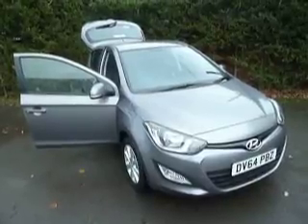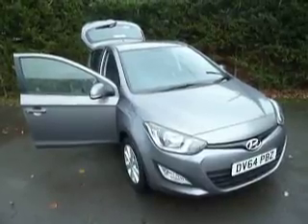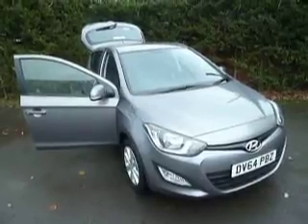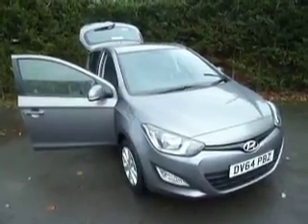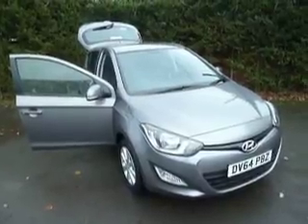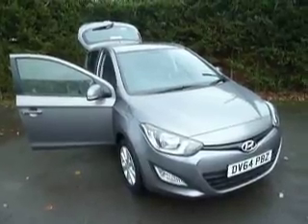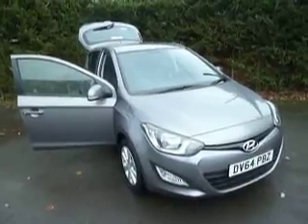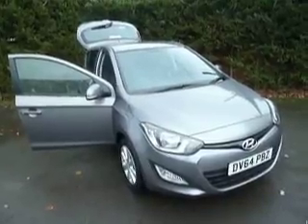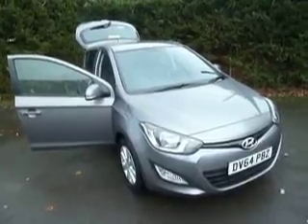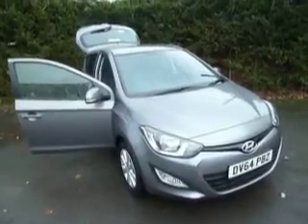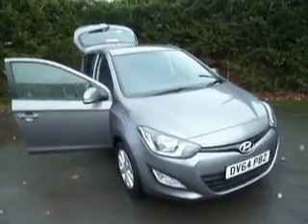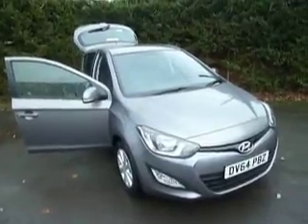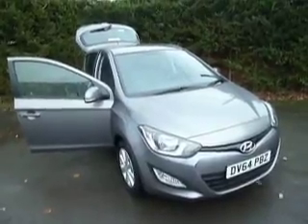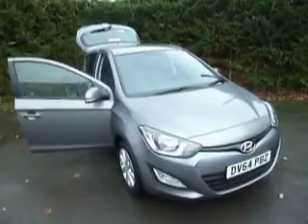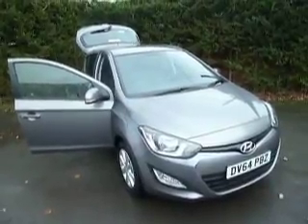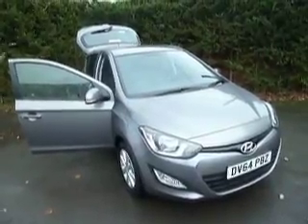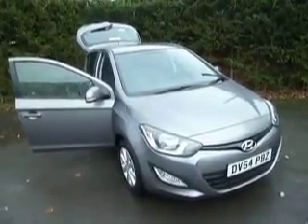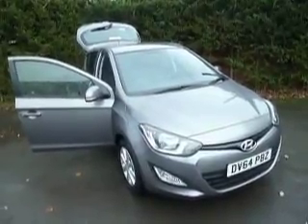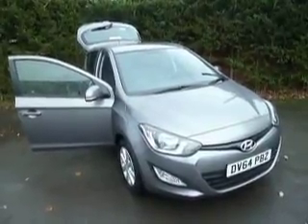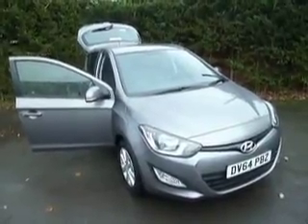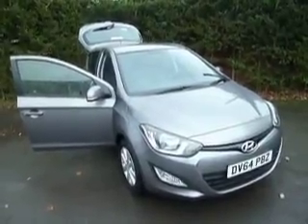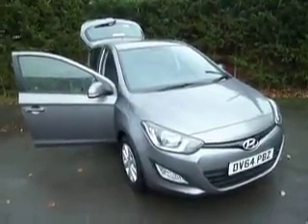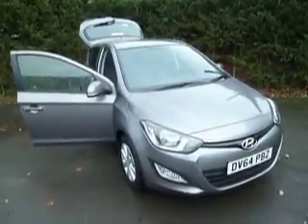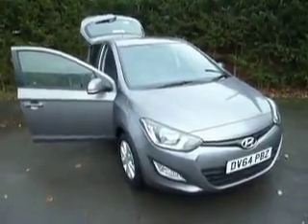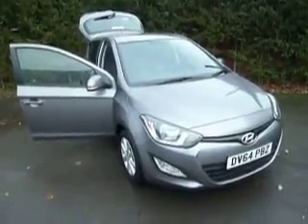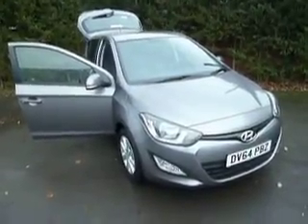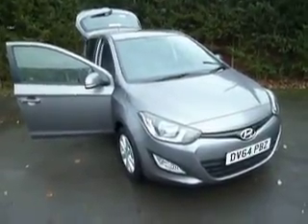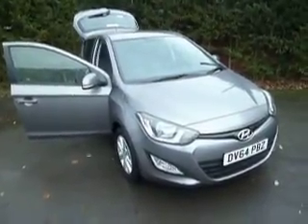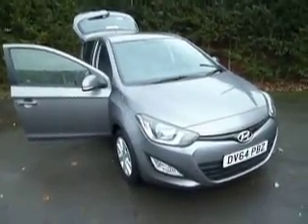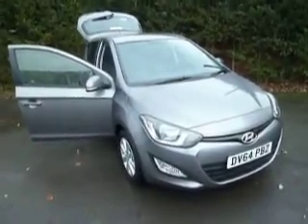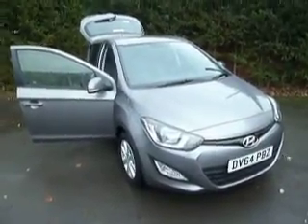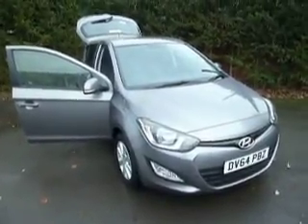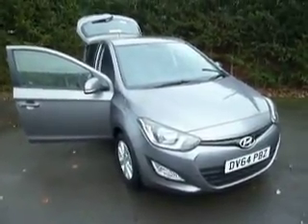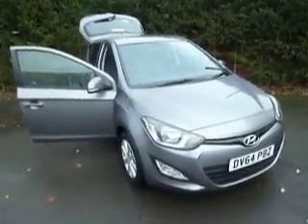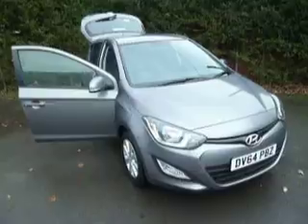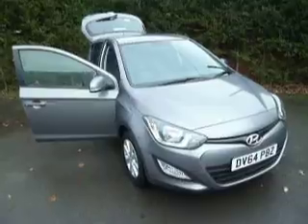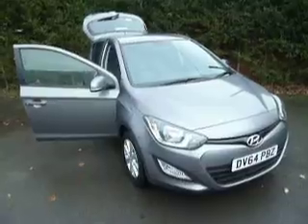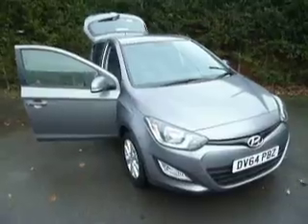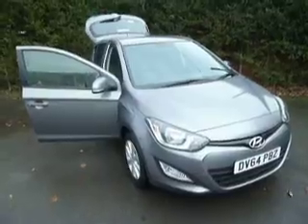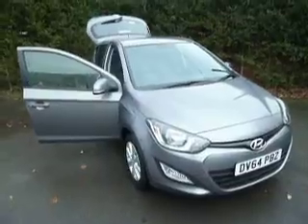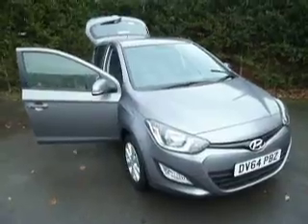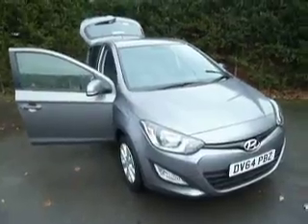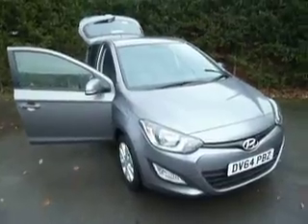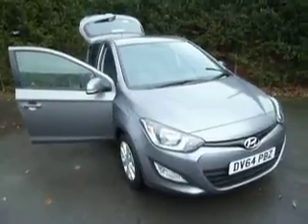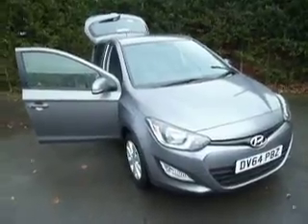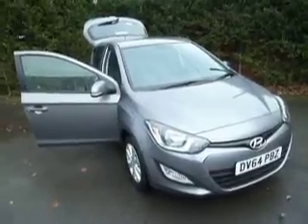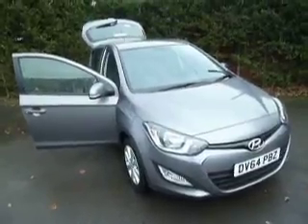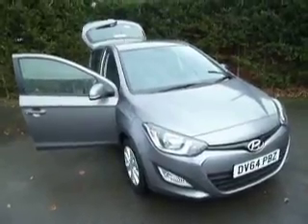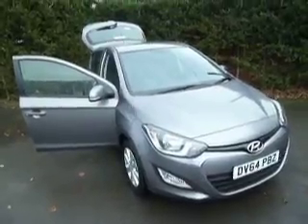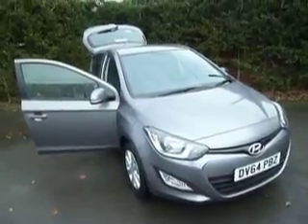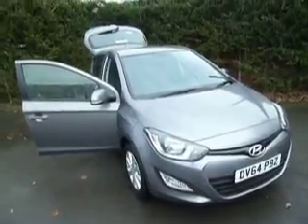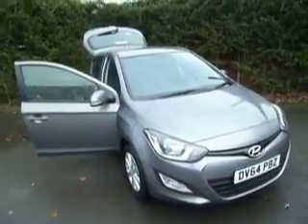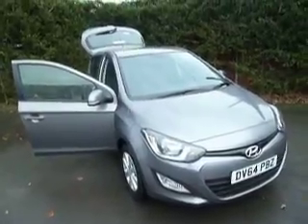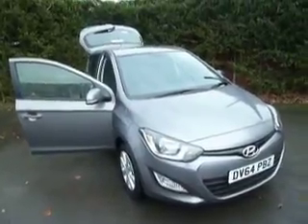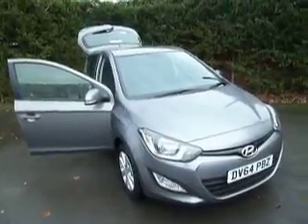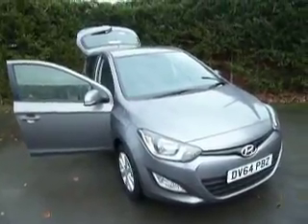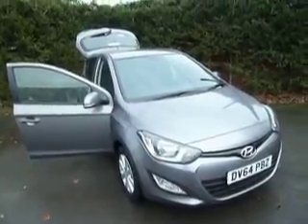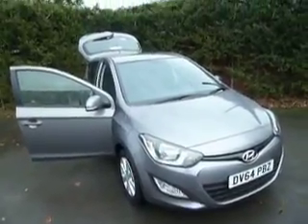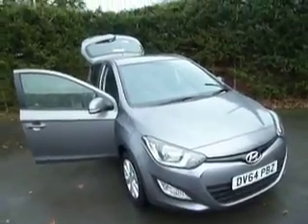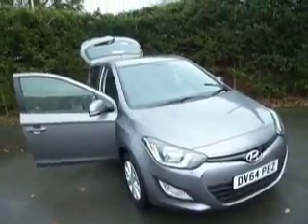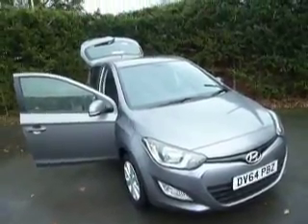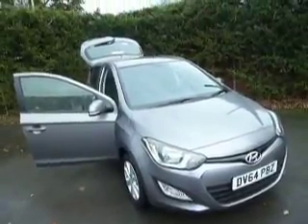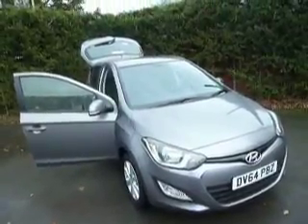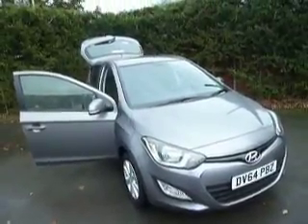Welcome to JT Hughes Hyundai Odyssey. My name is Ben and today I'll be taking you around this 64 plate Hyundai i20.